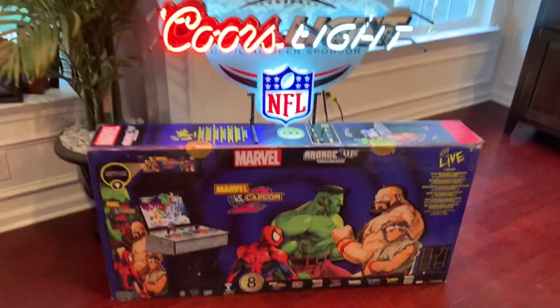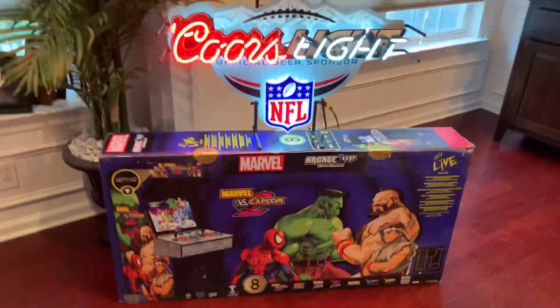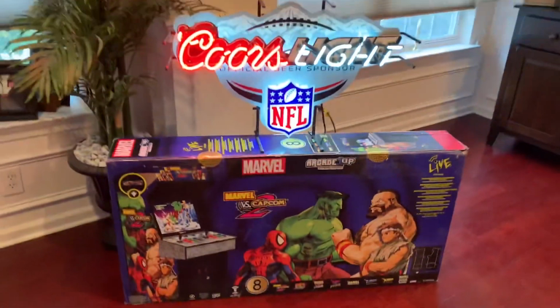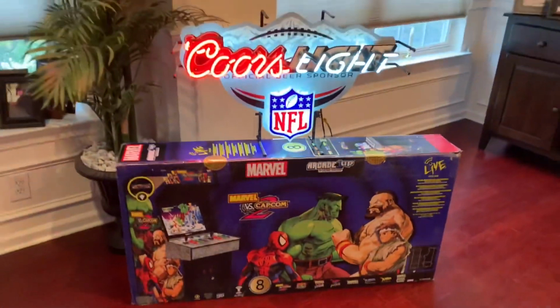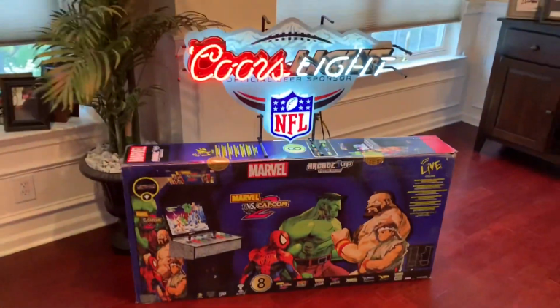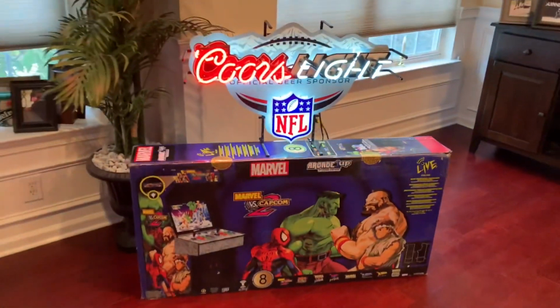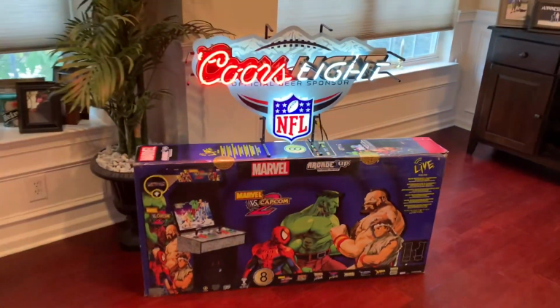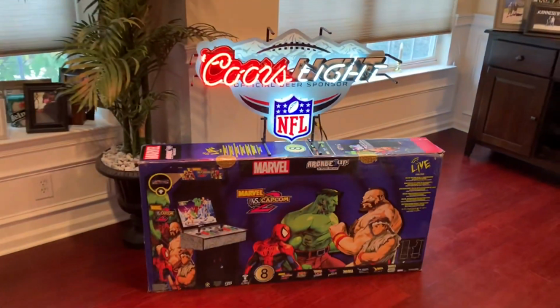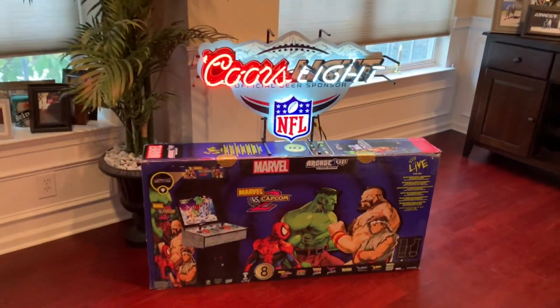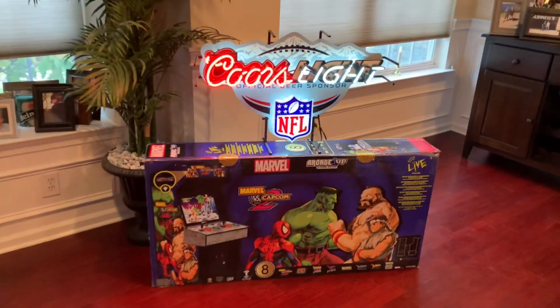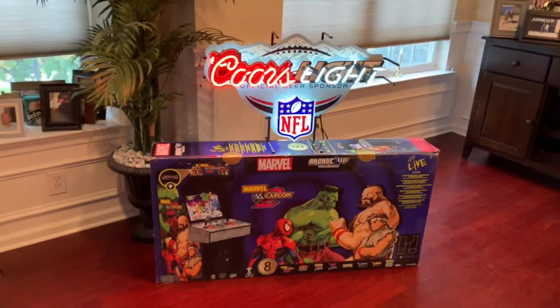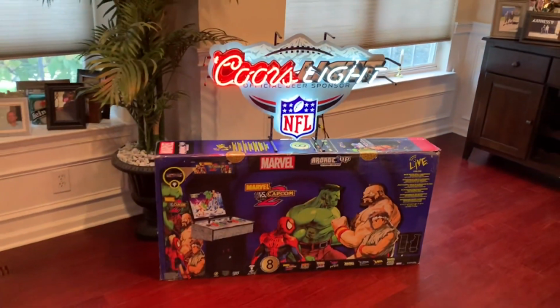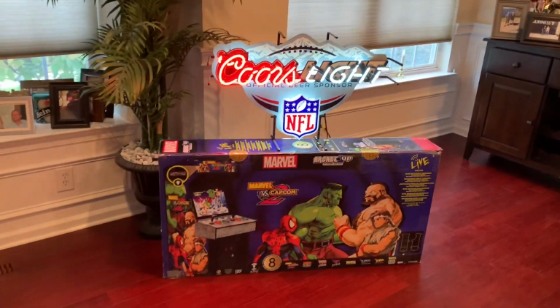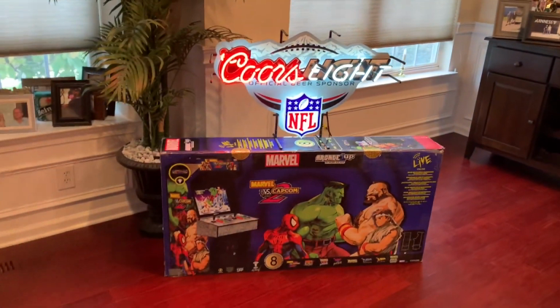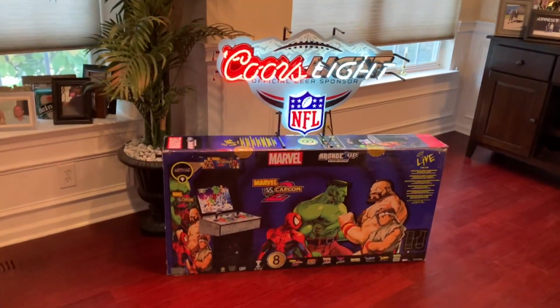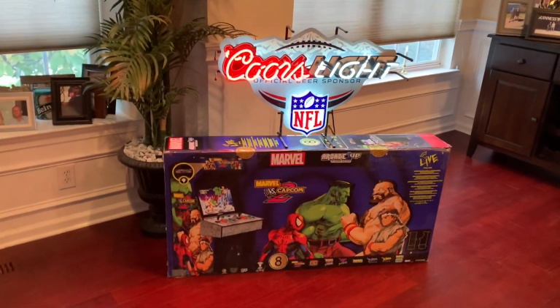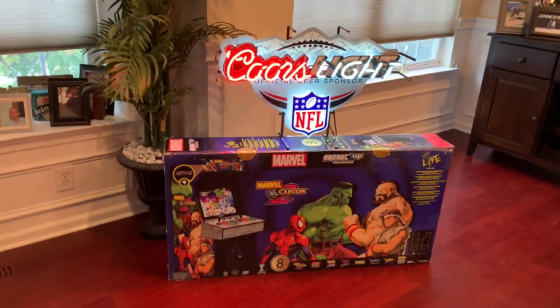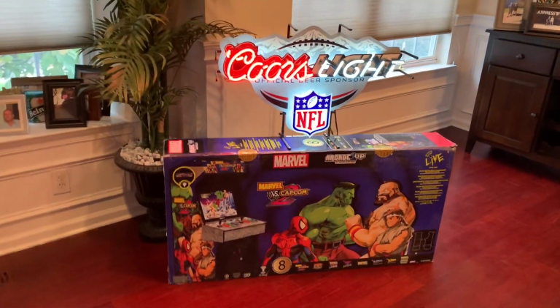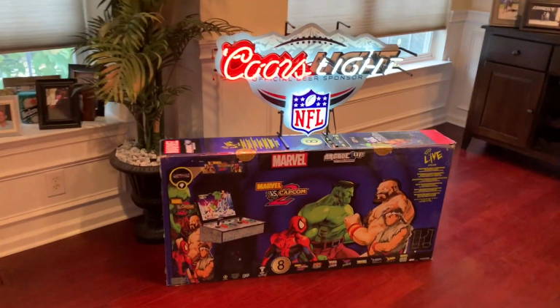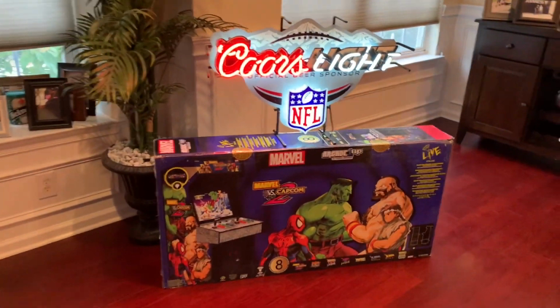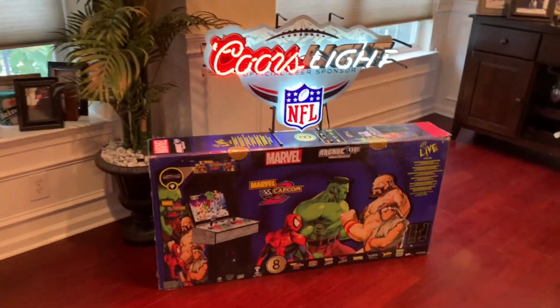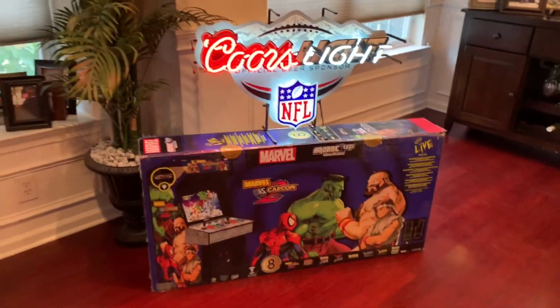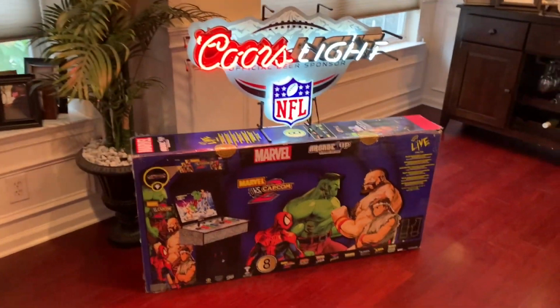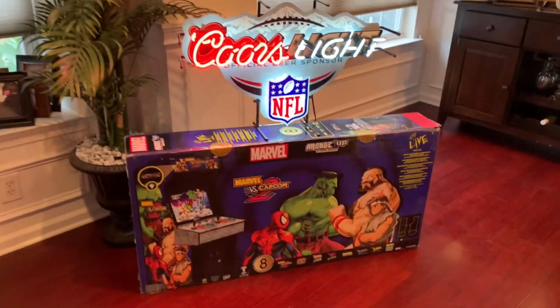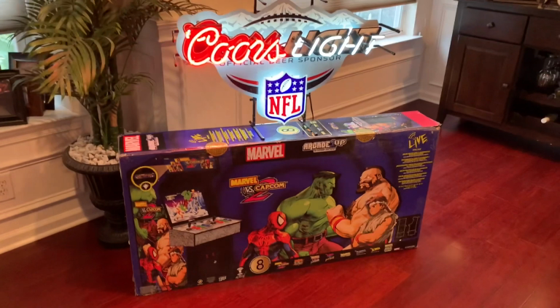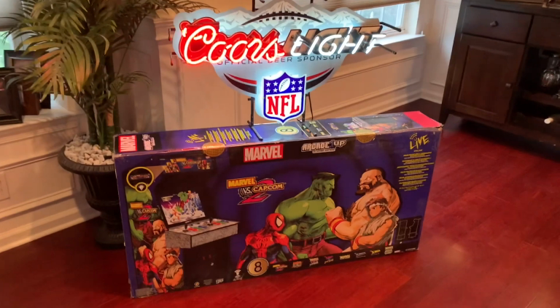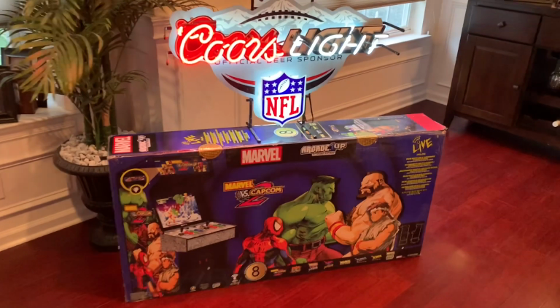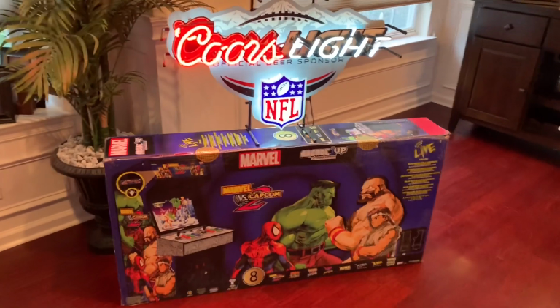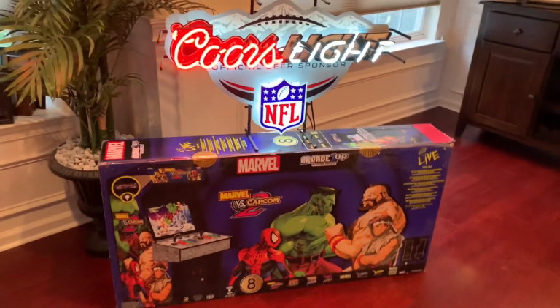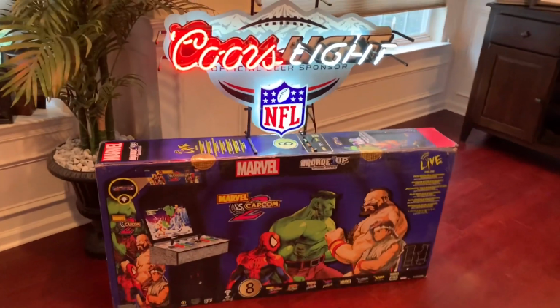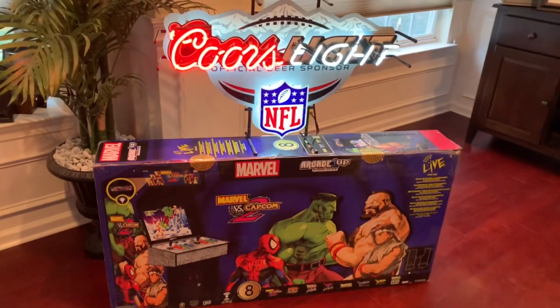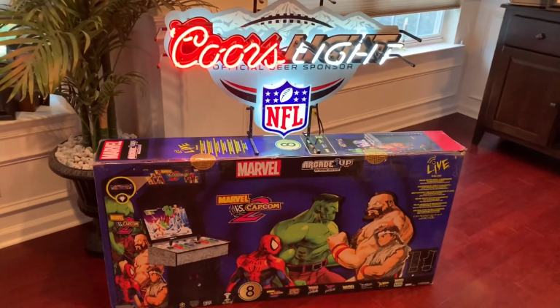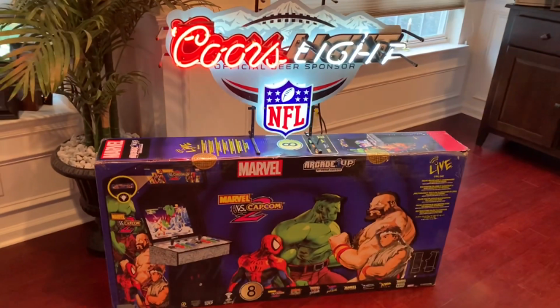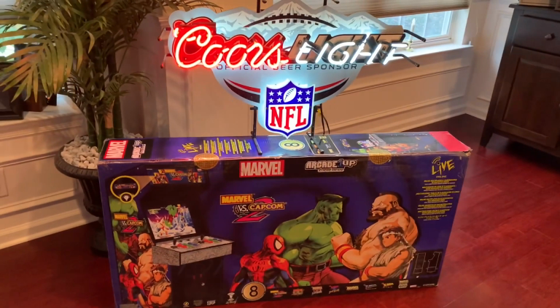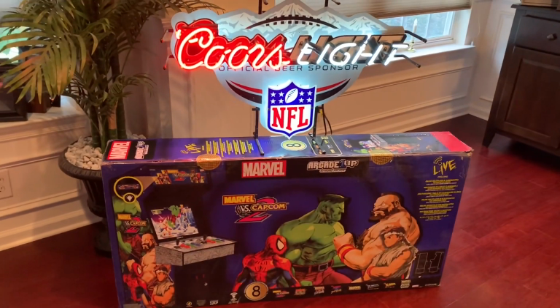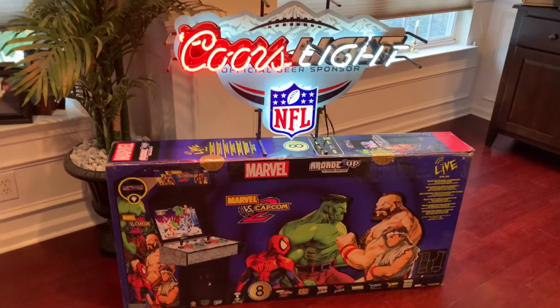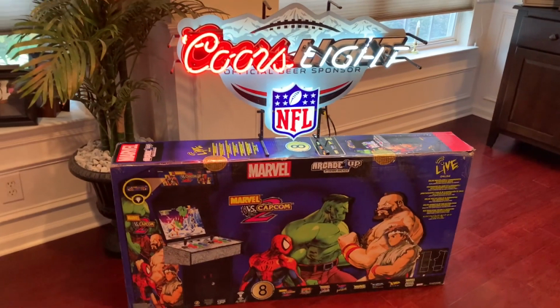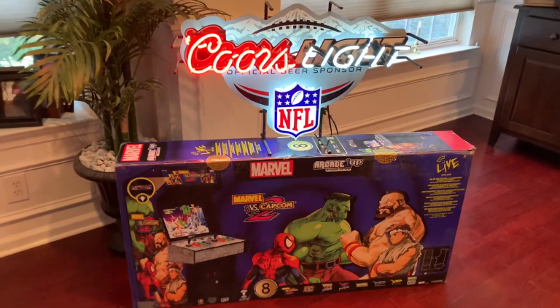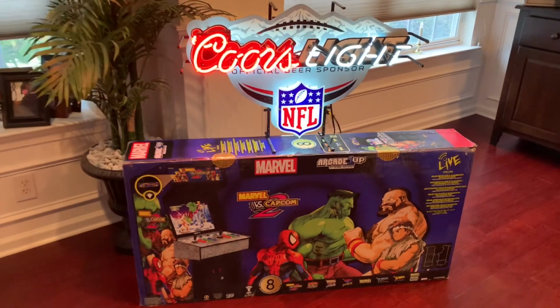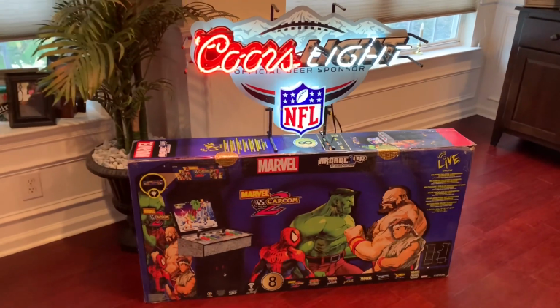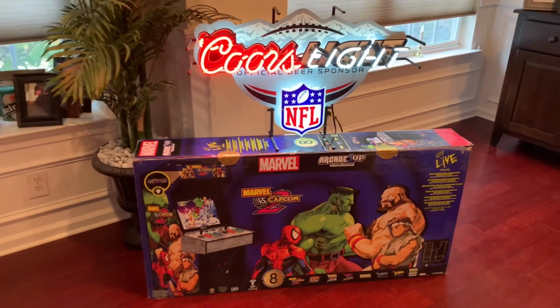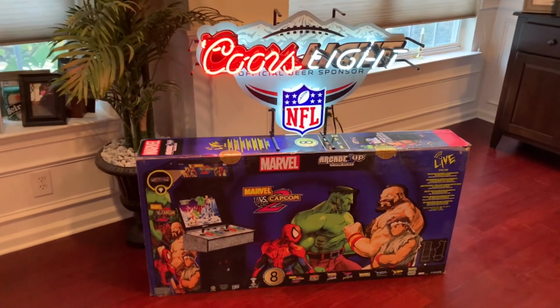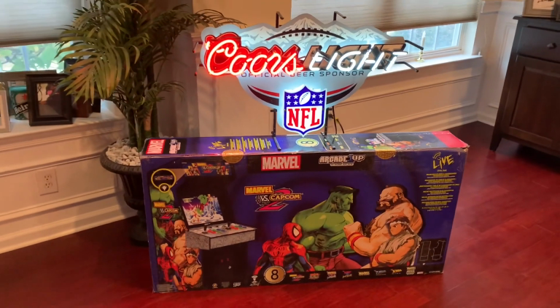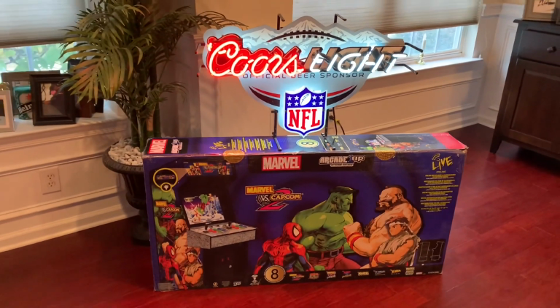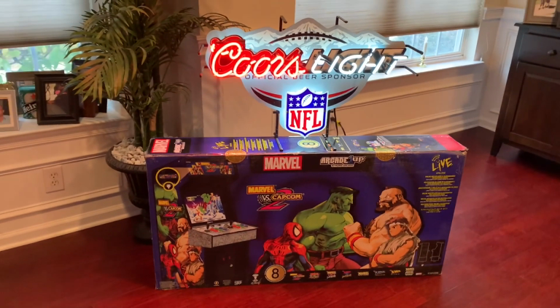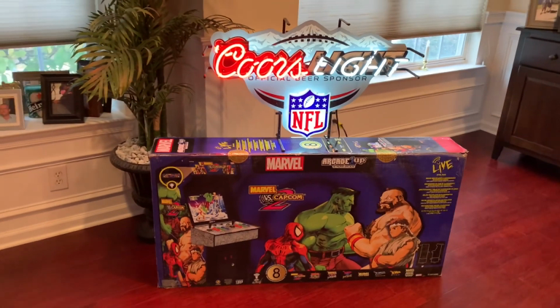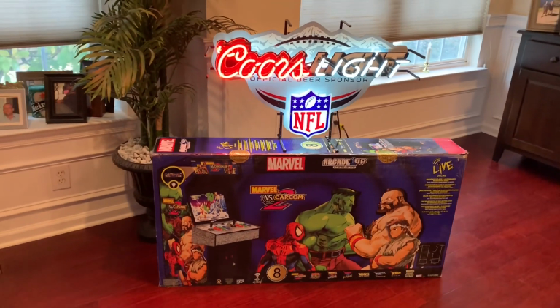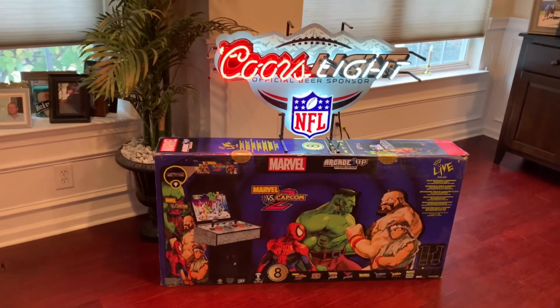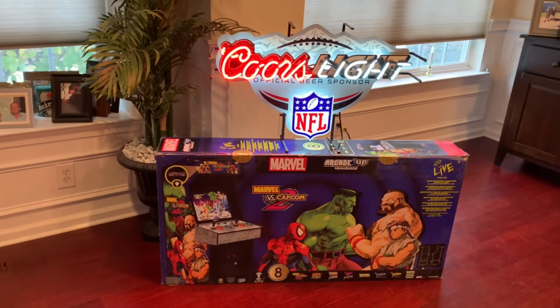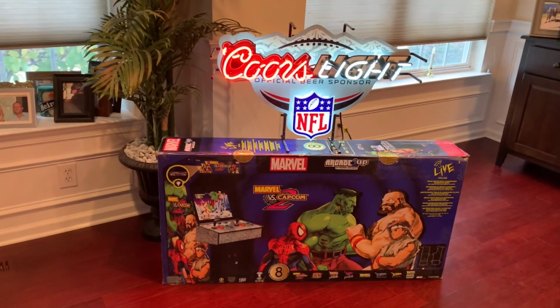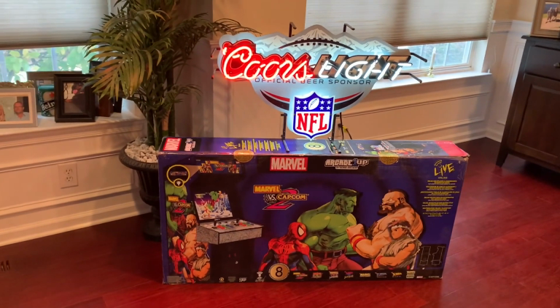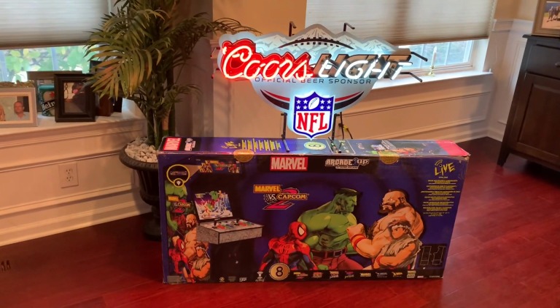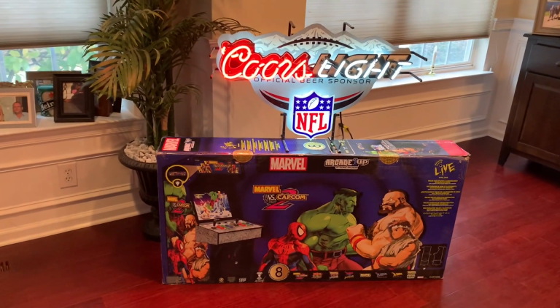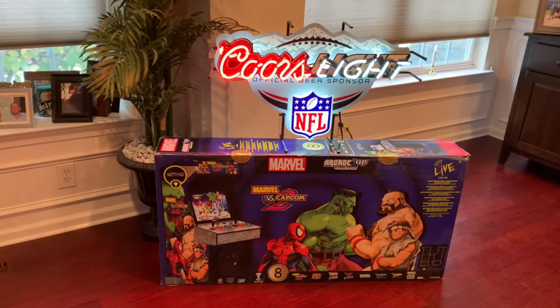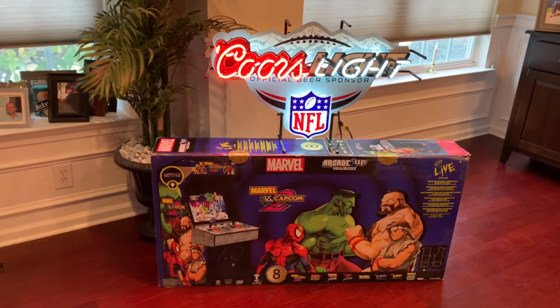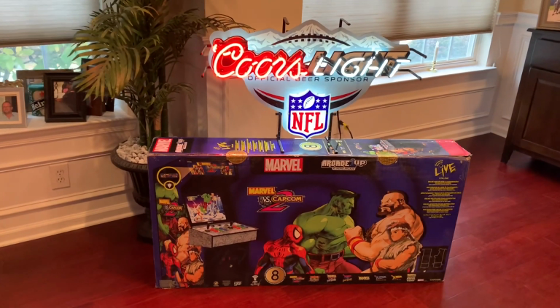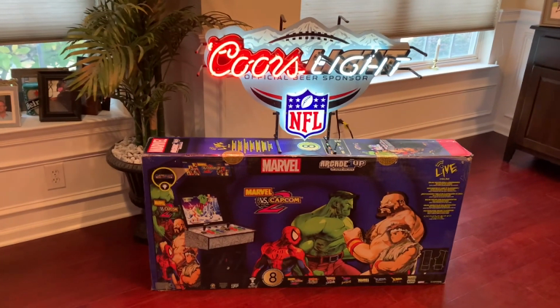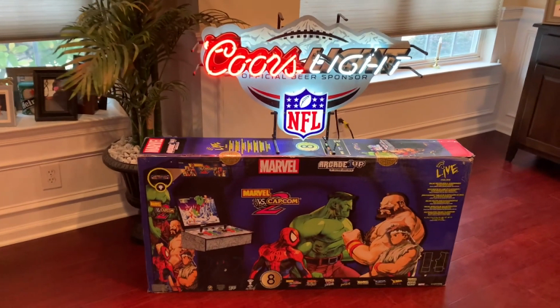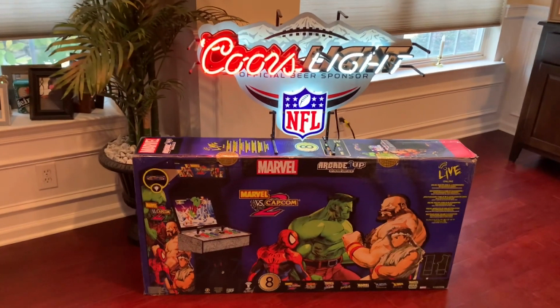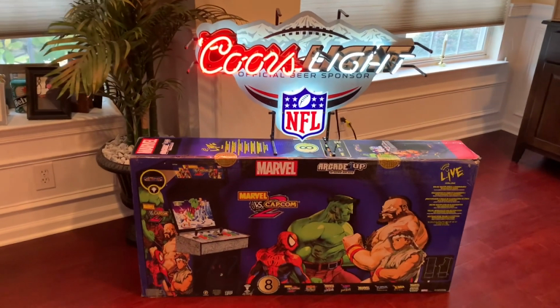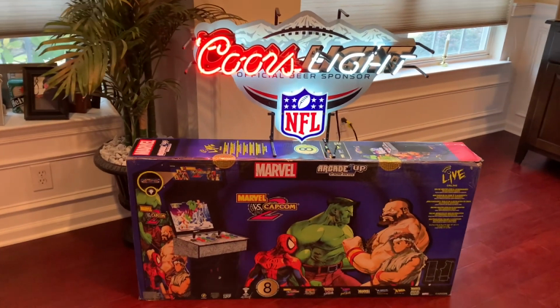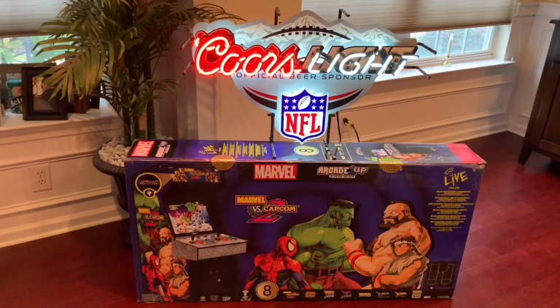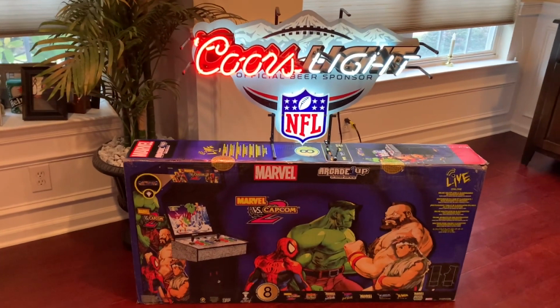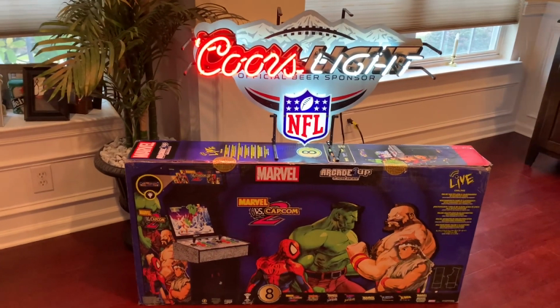What's up guys, welcome back to Third Floor Arcade, this is Jason, and today I'm going to do a quick video on a couple new game room pickups from this weekend.